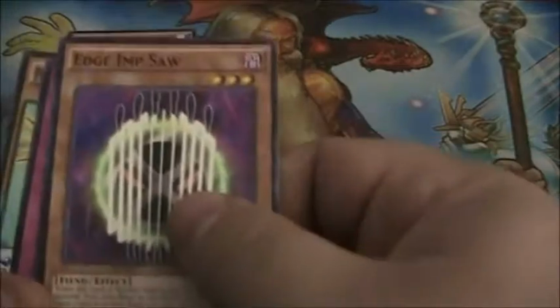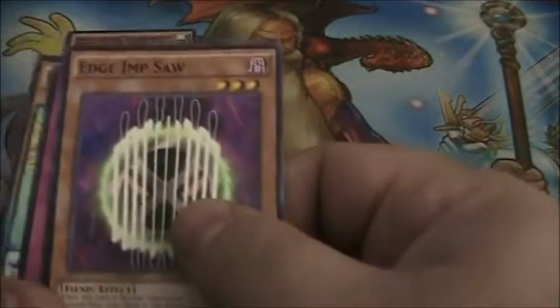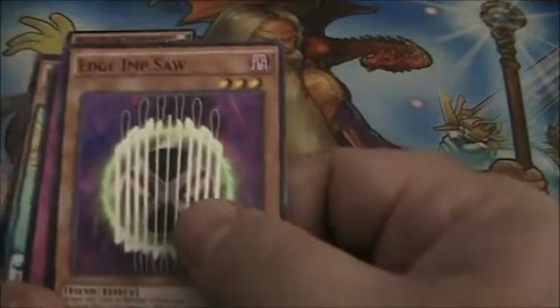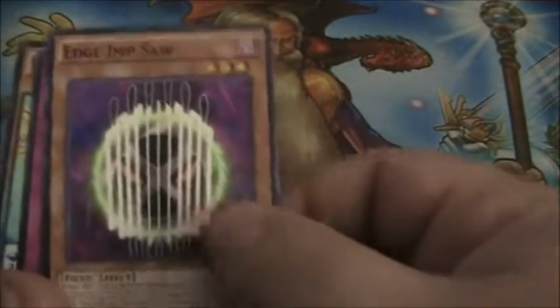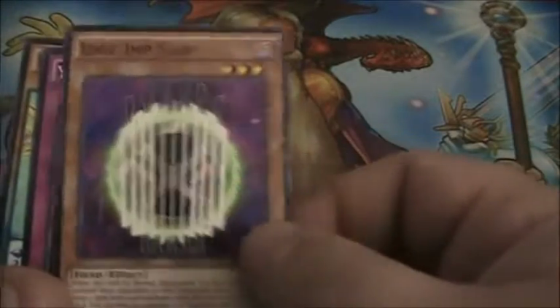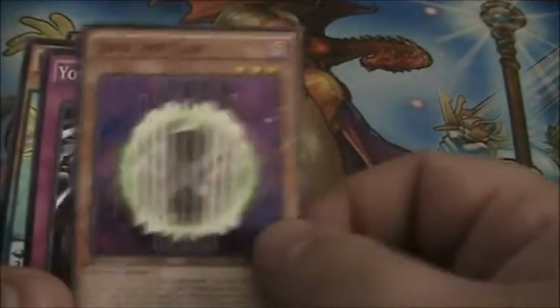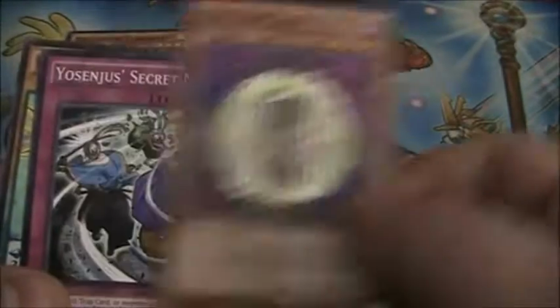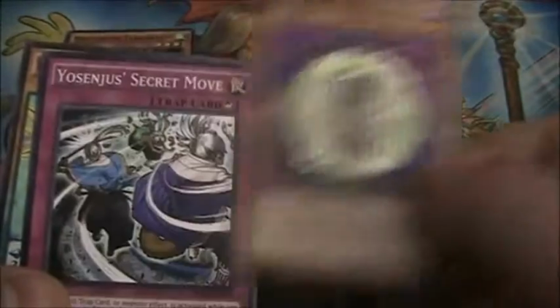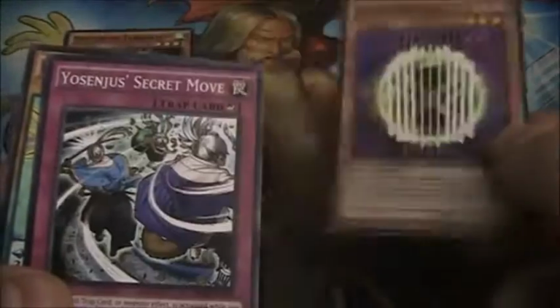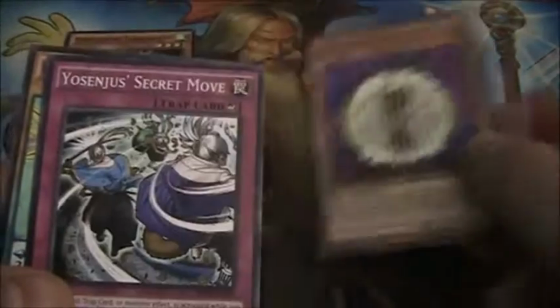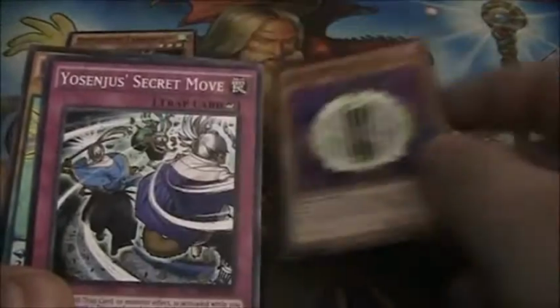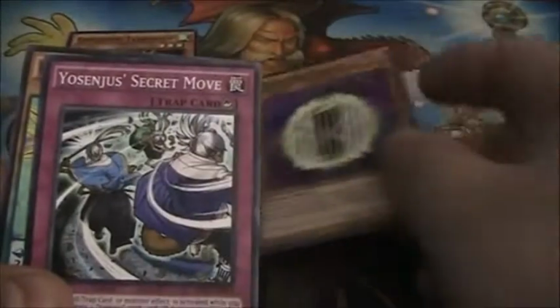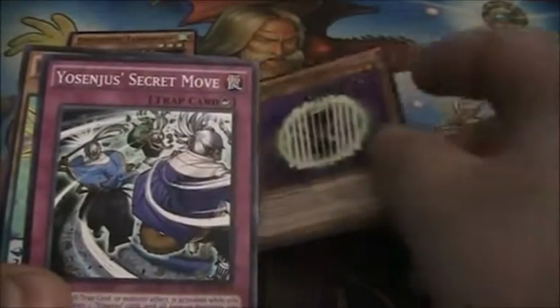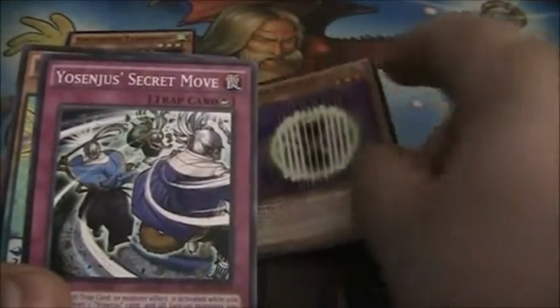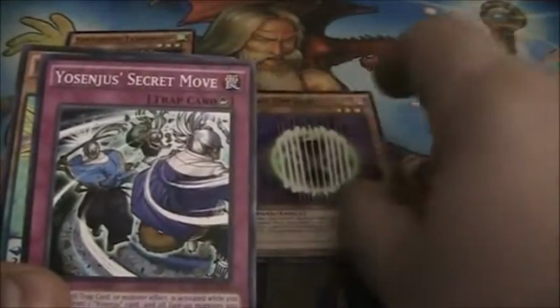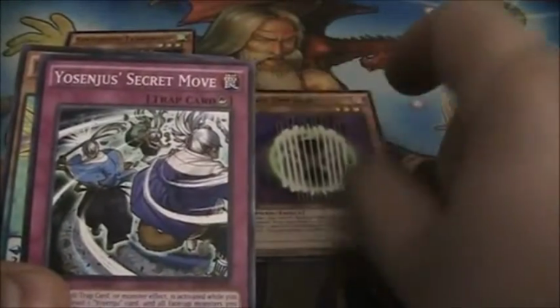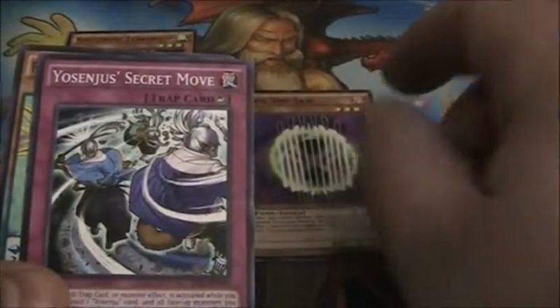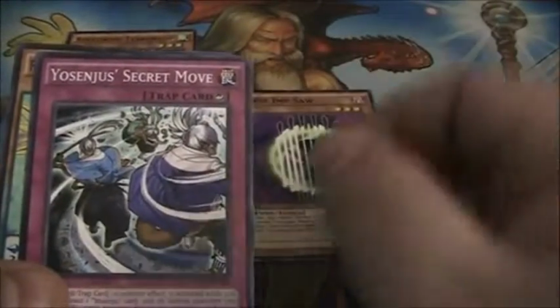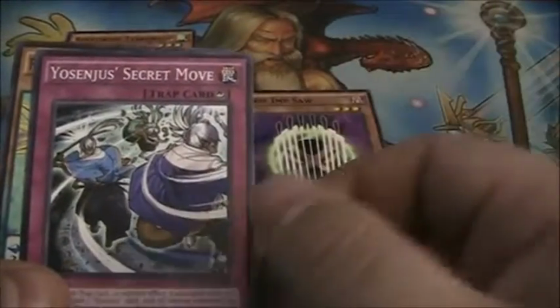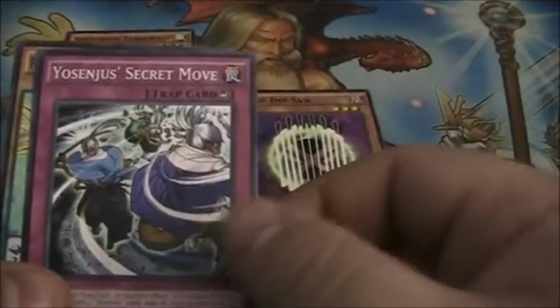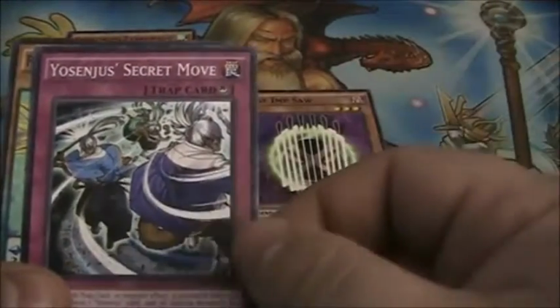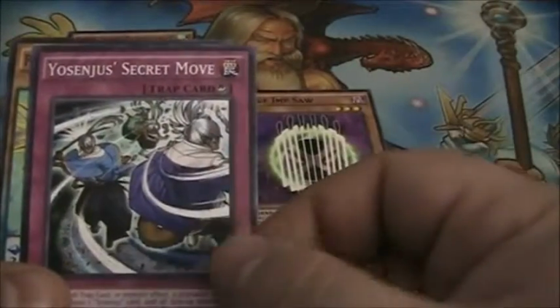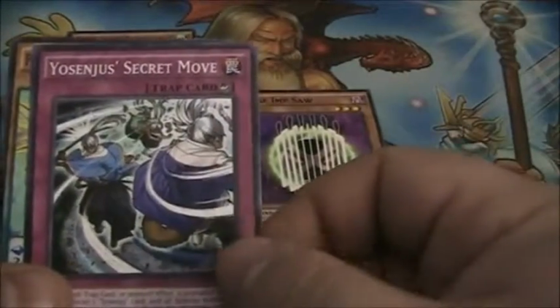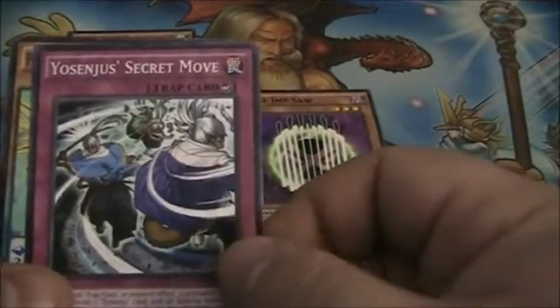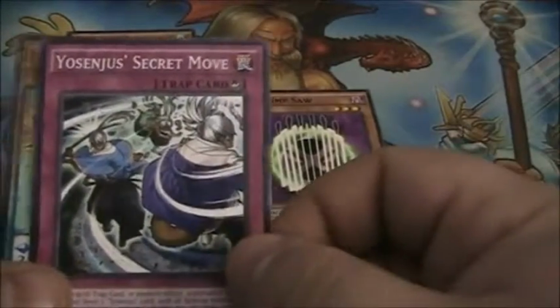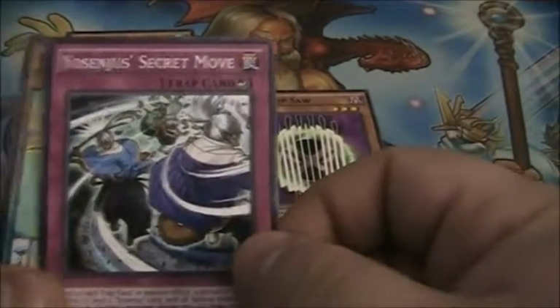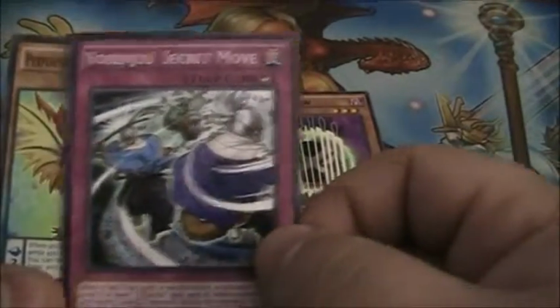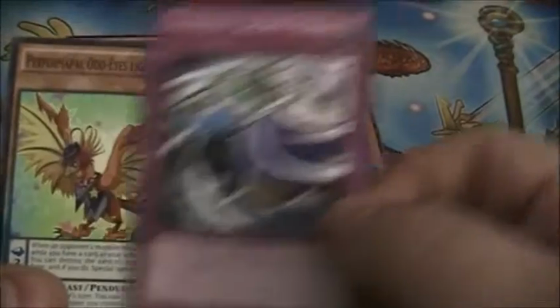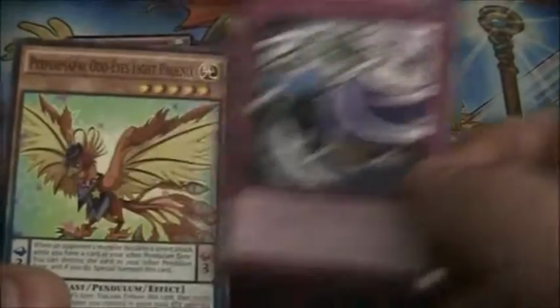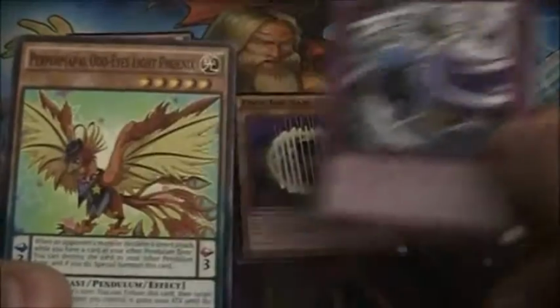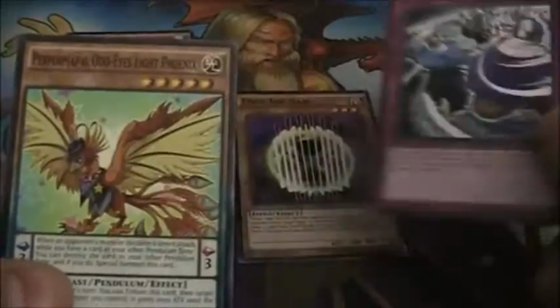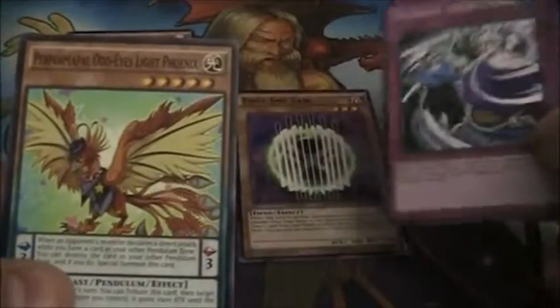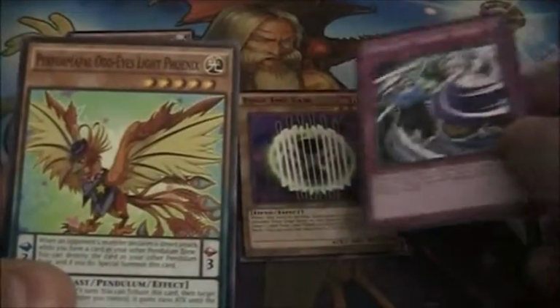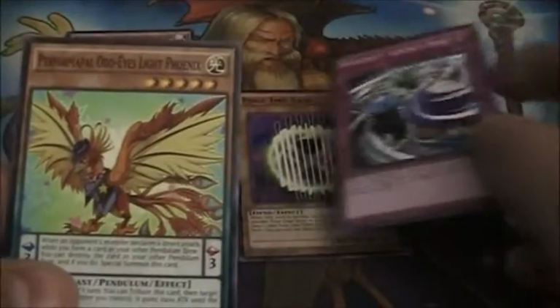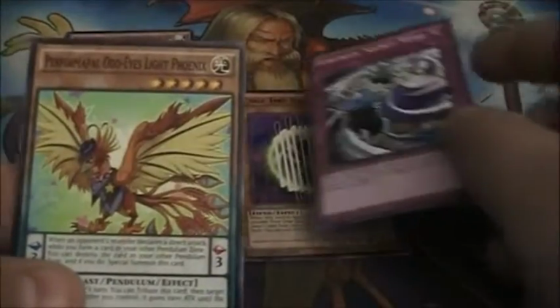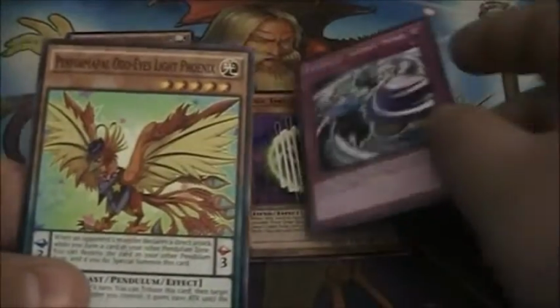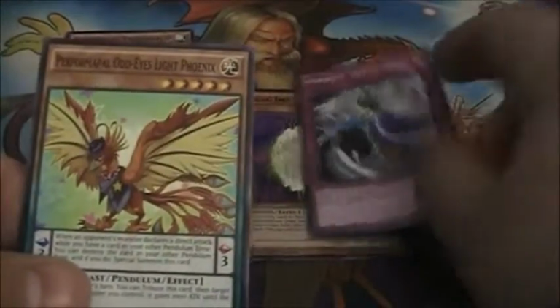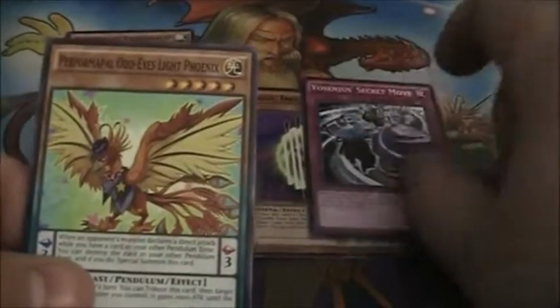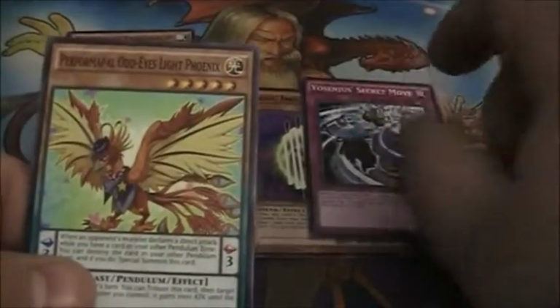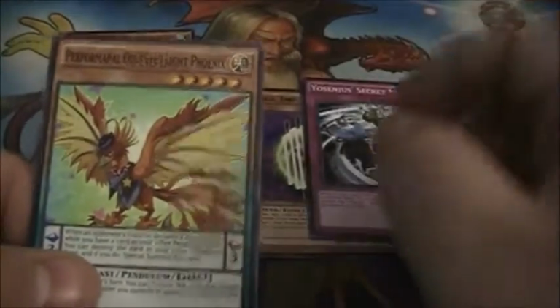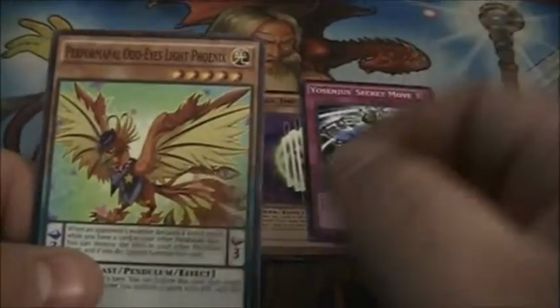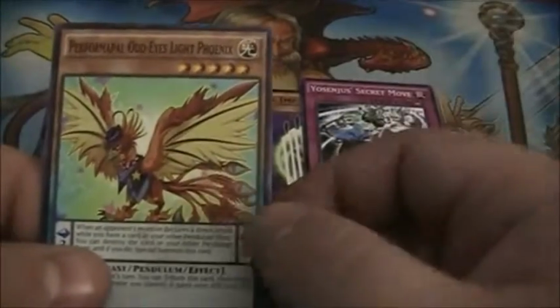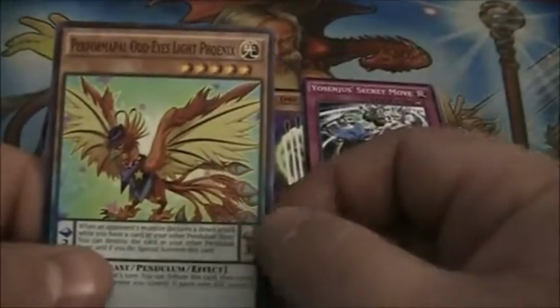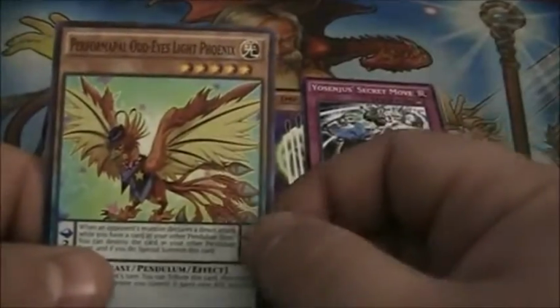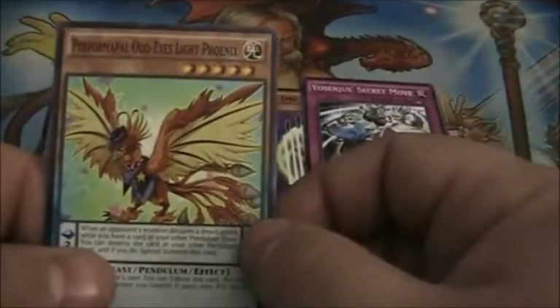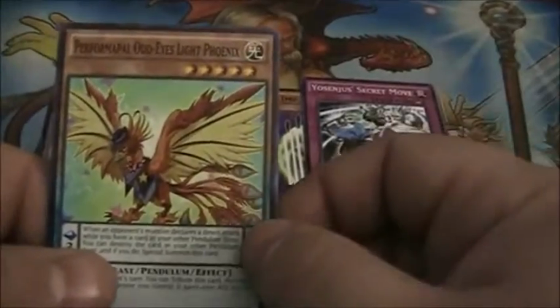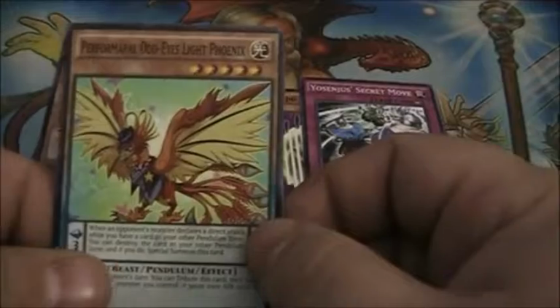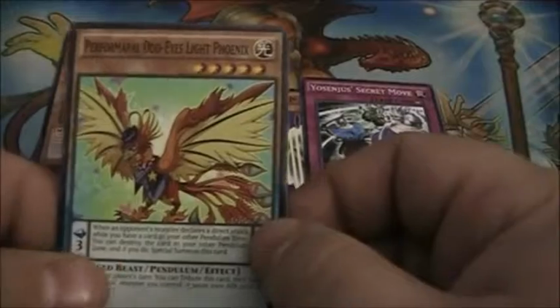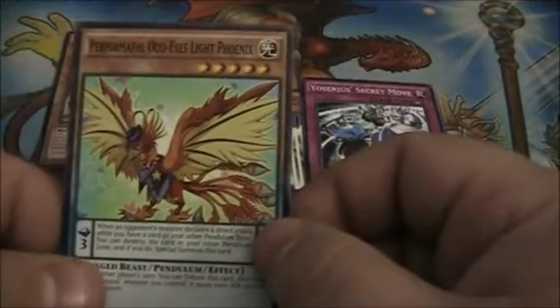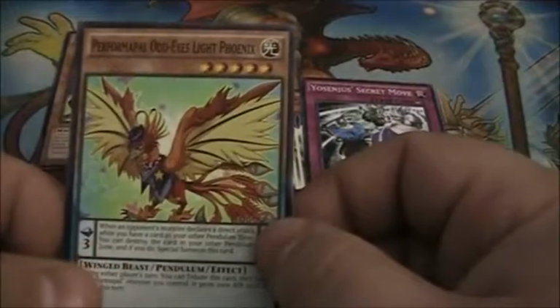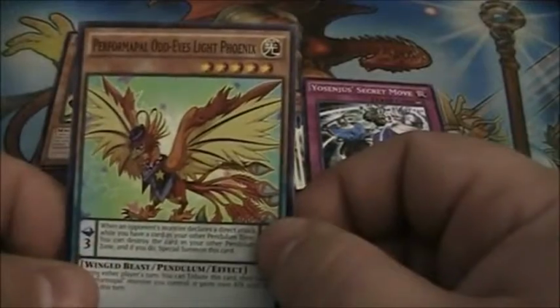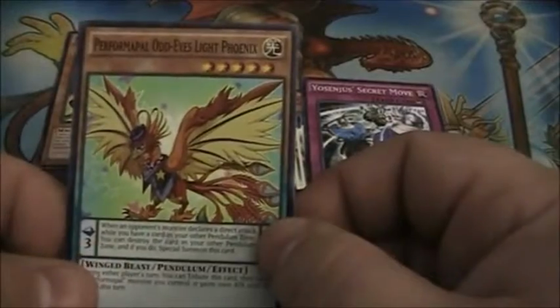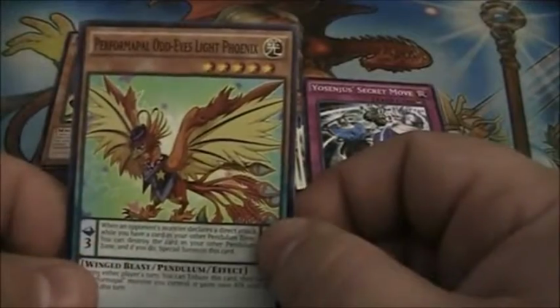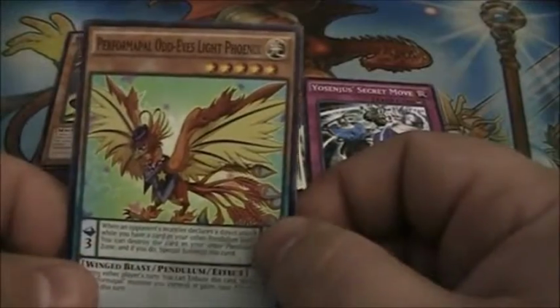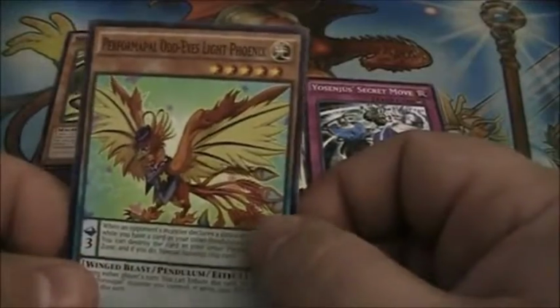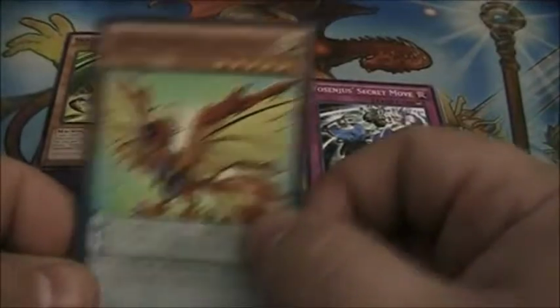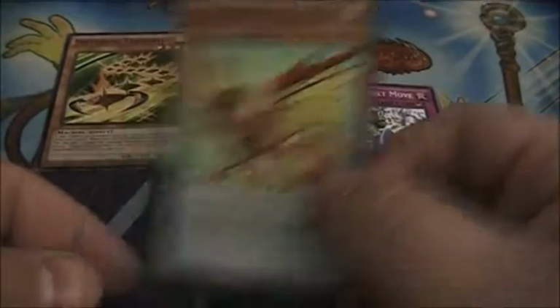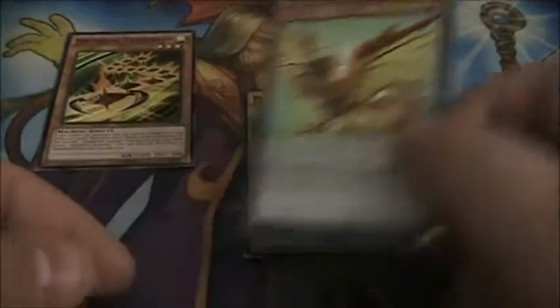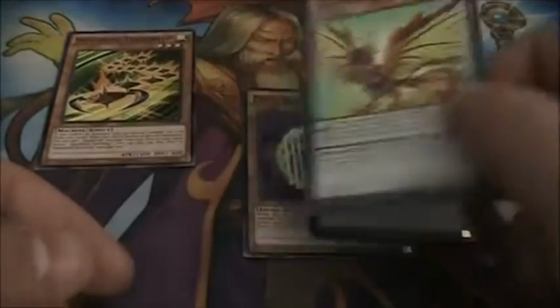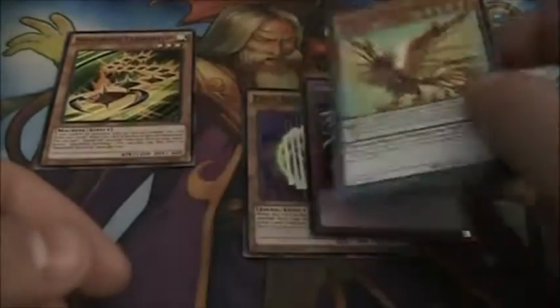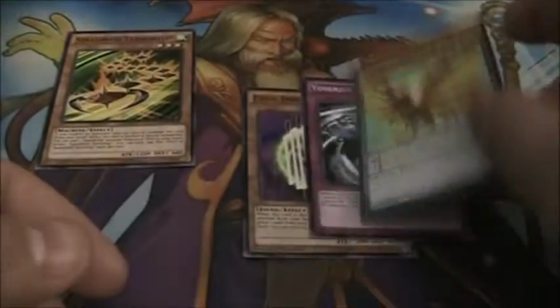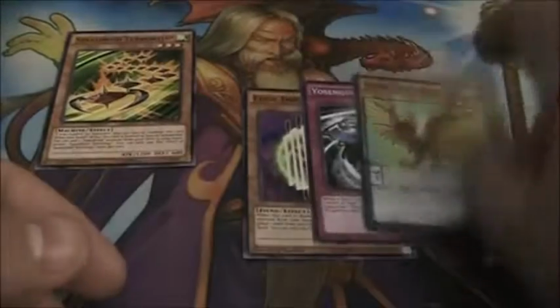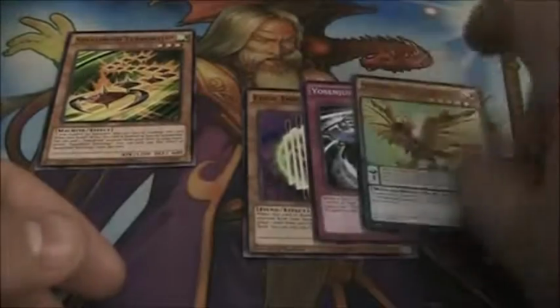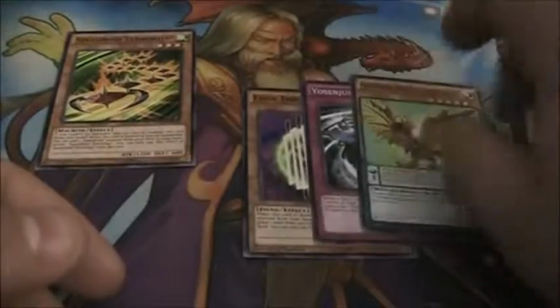Next pack we have Edge Imp Saw, Yosenju Secret Move, and Perform Pal Odd Eyes Light Phoenix.